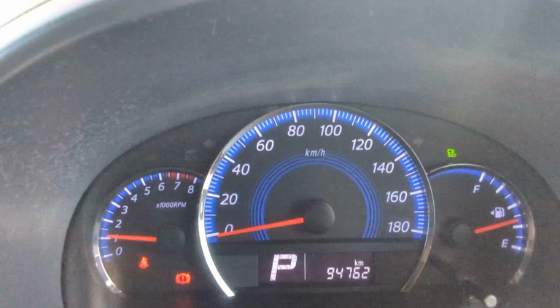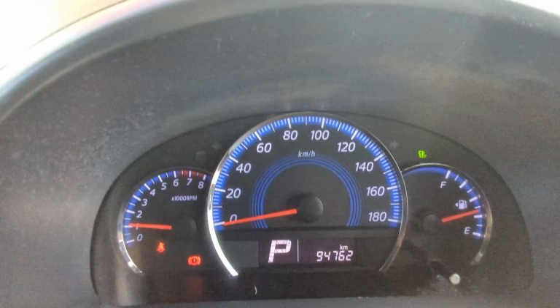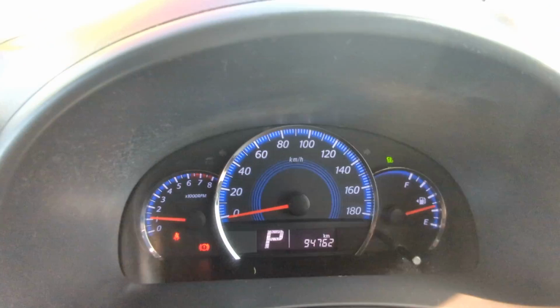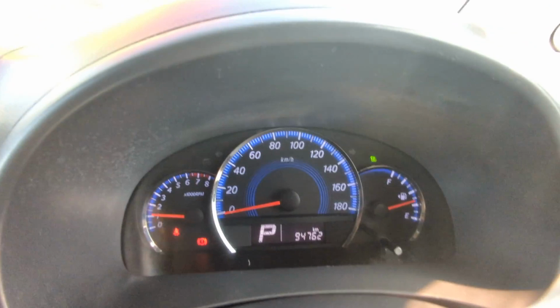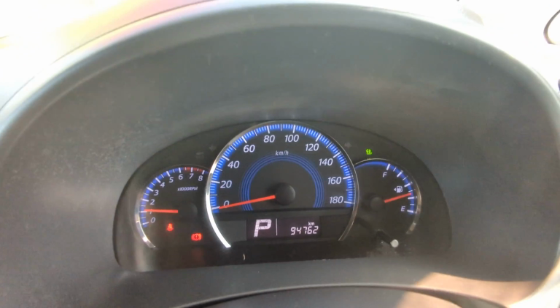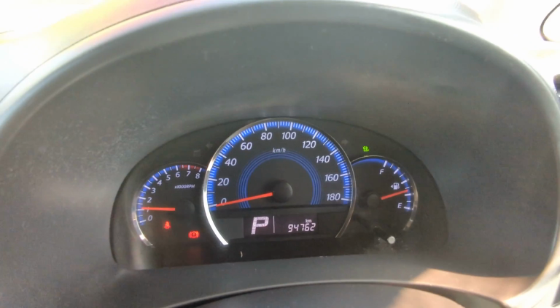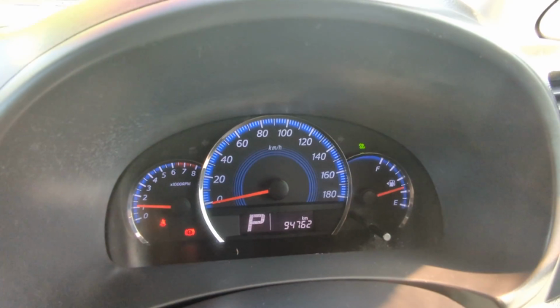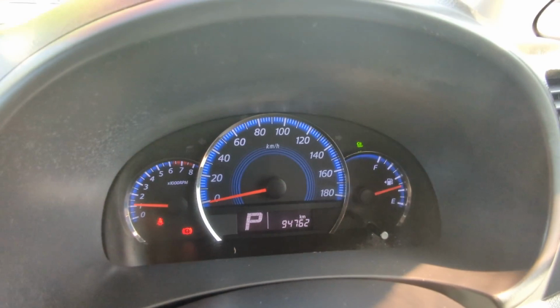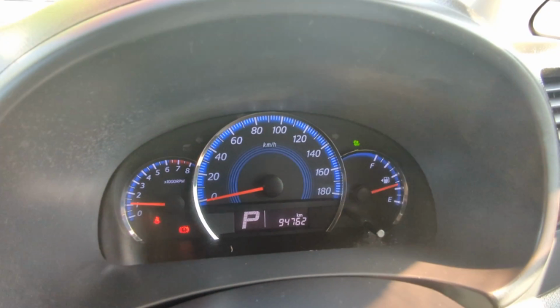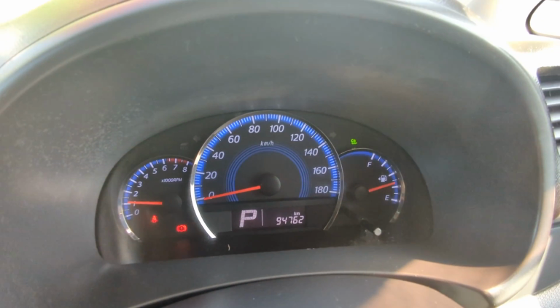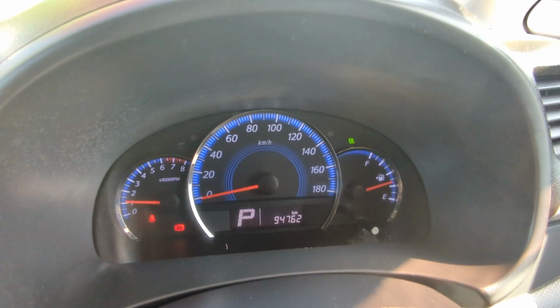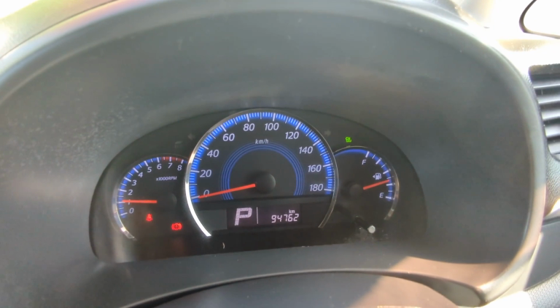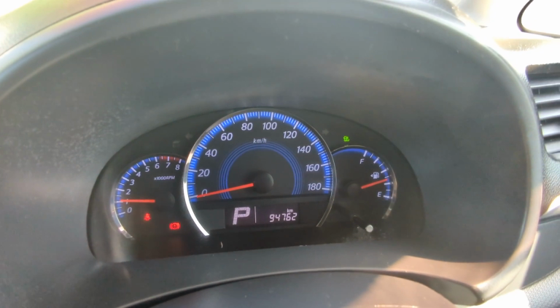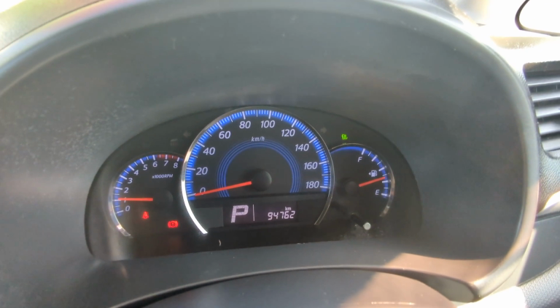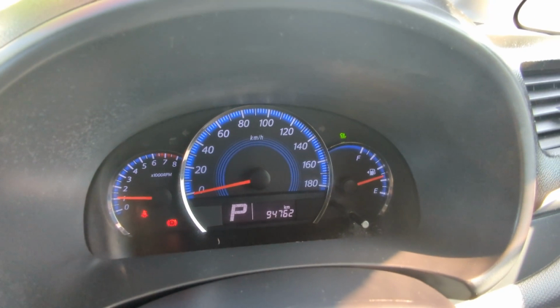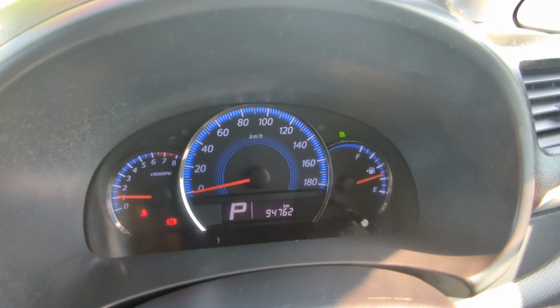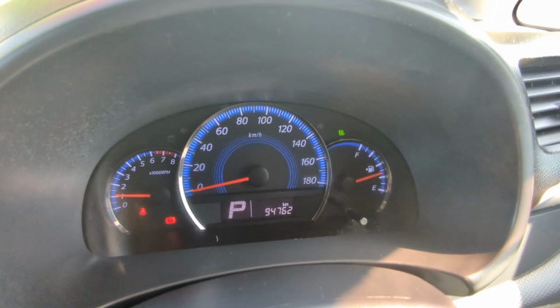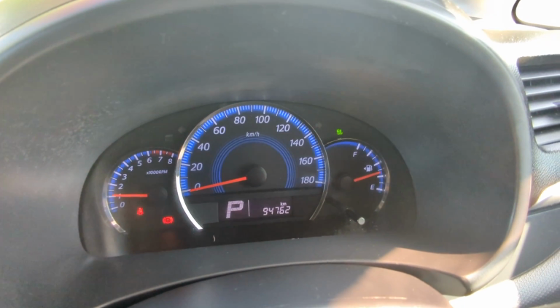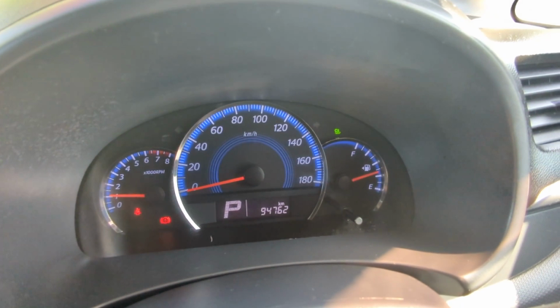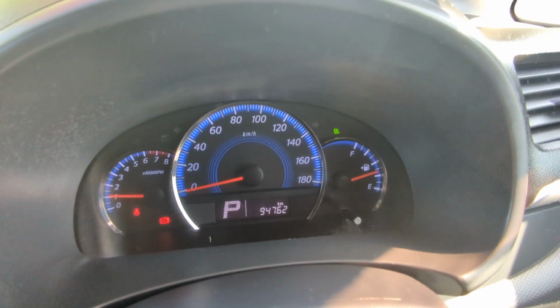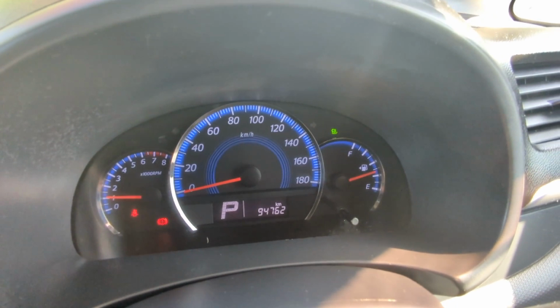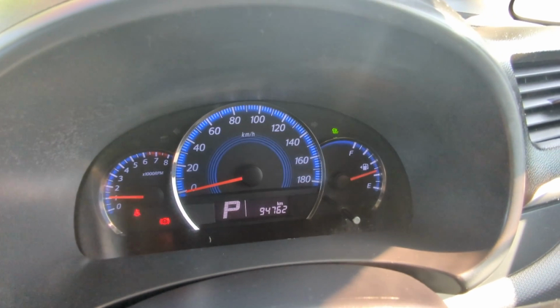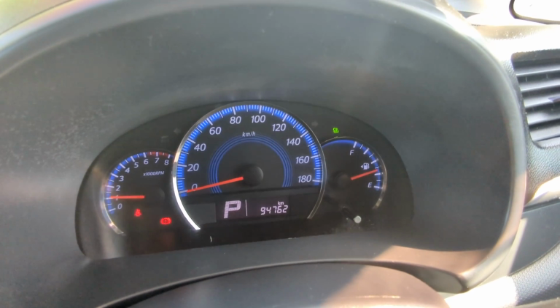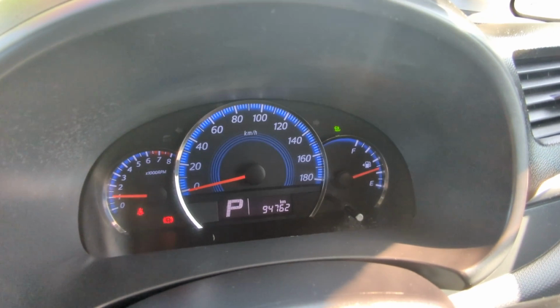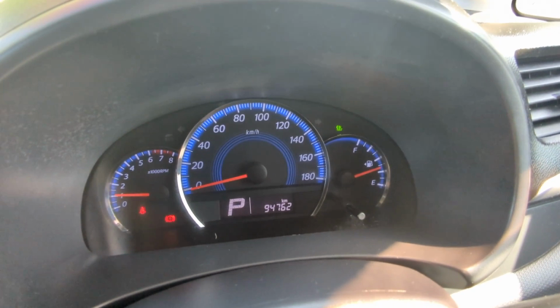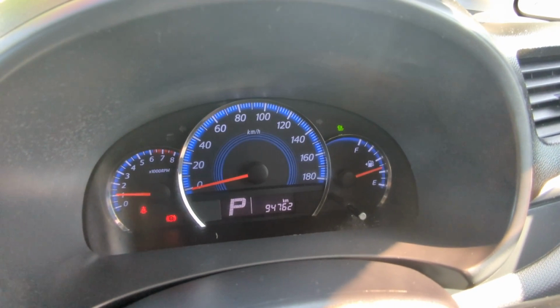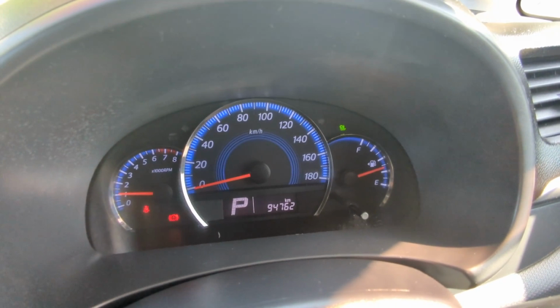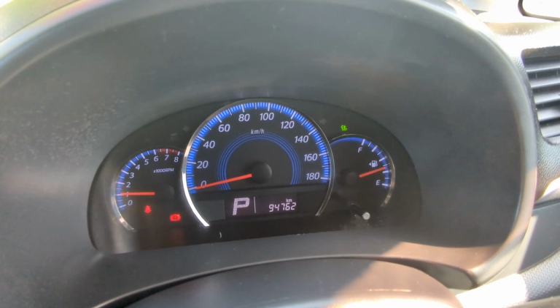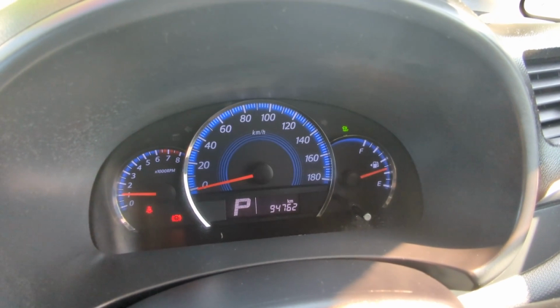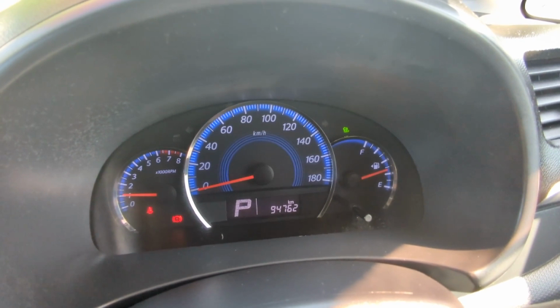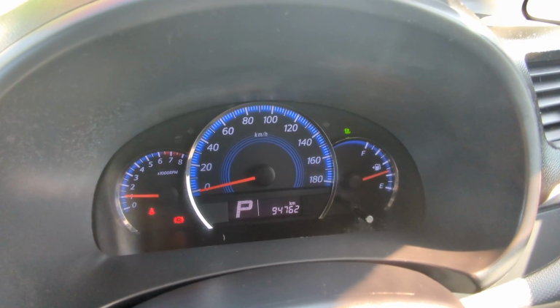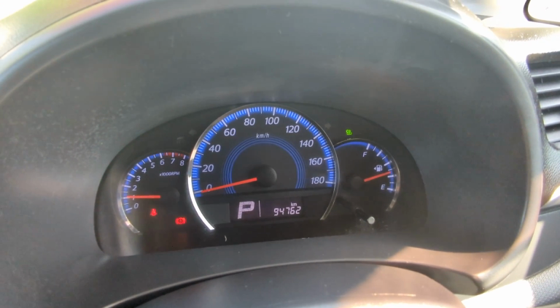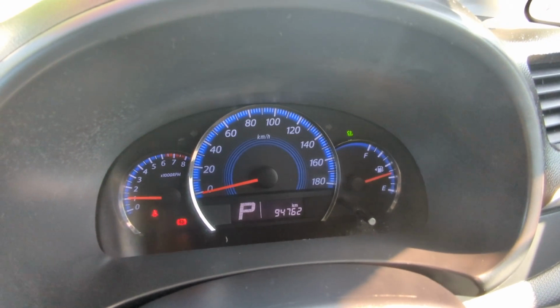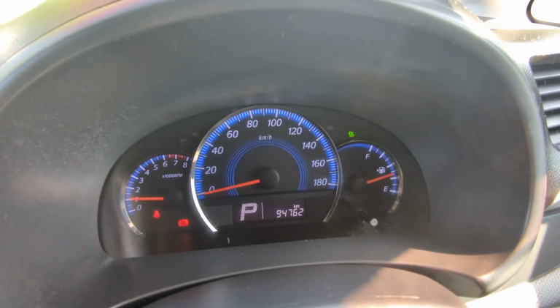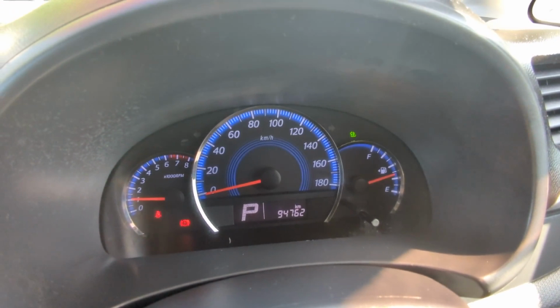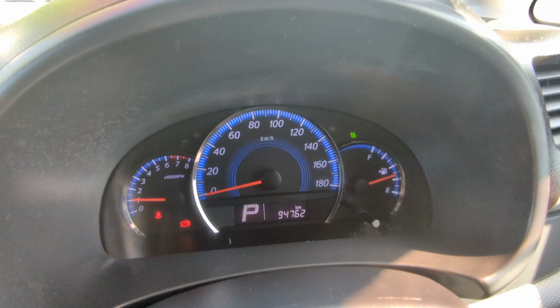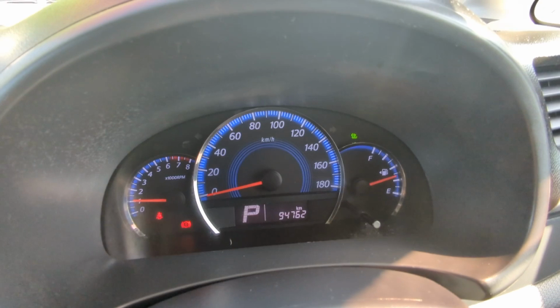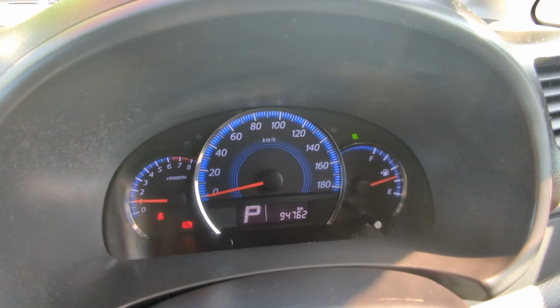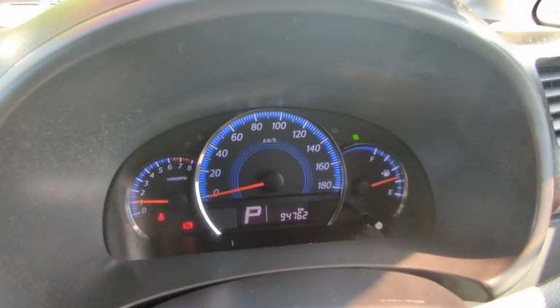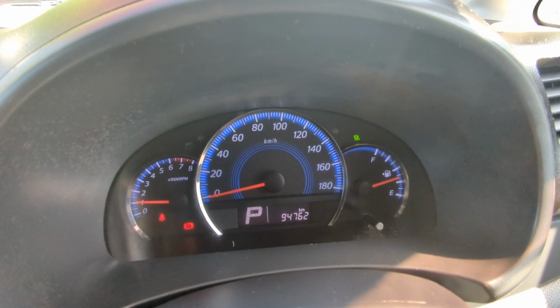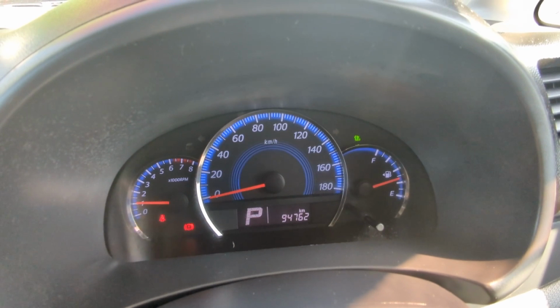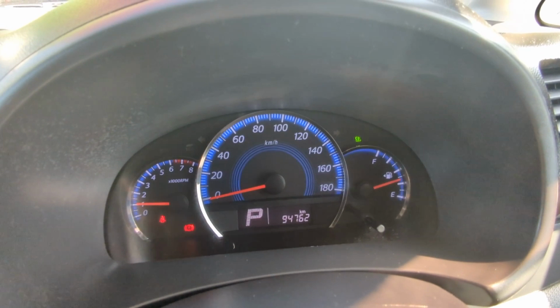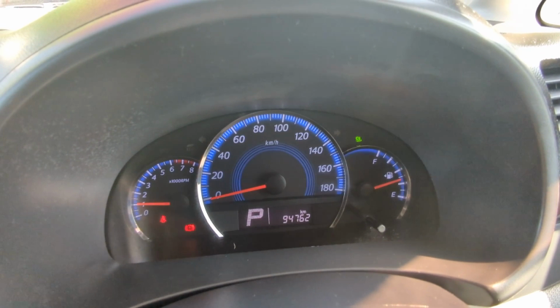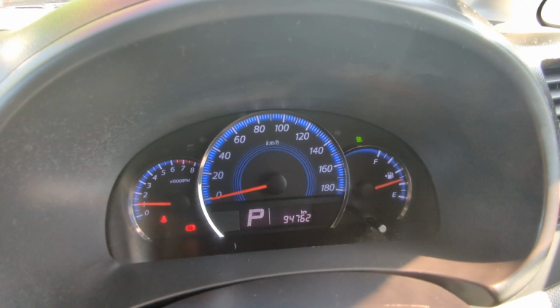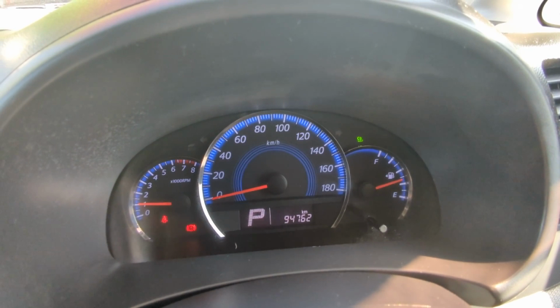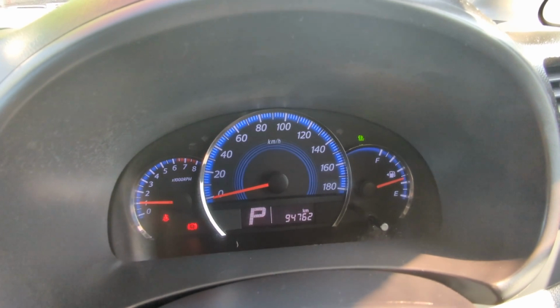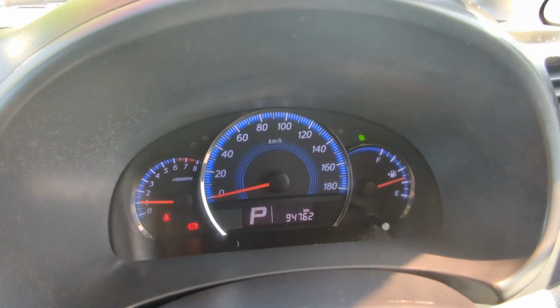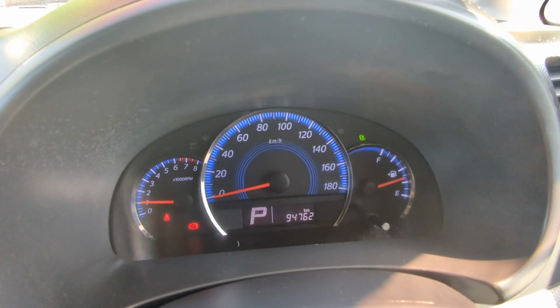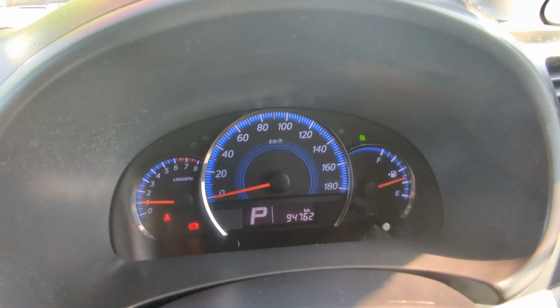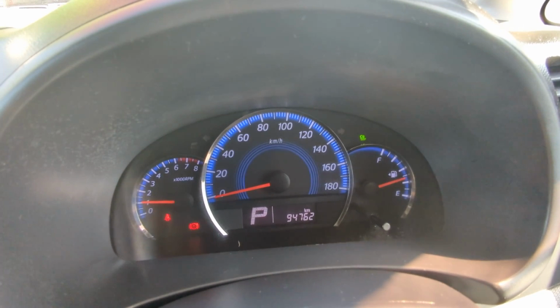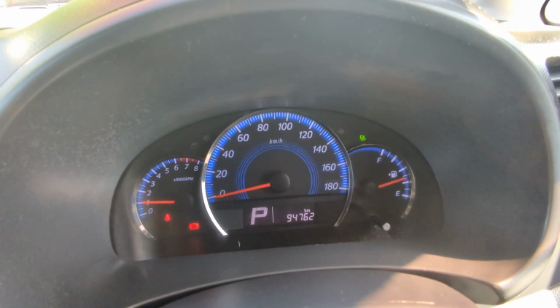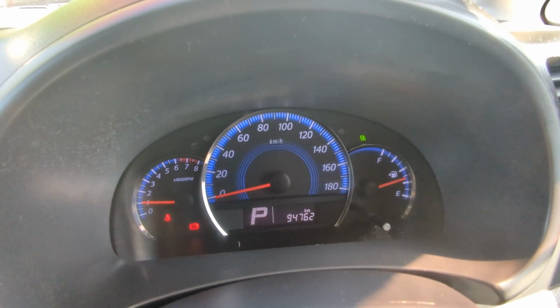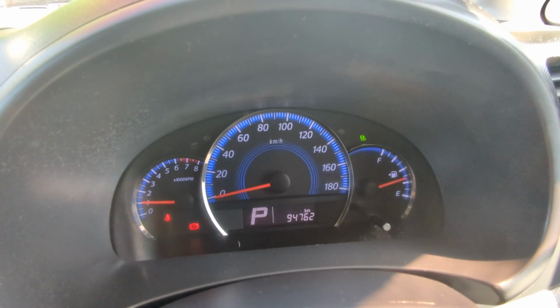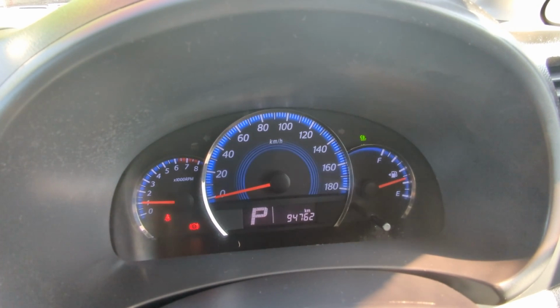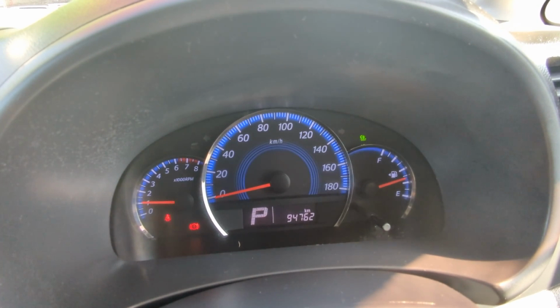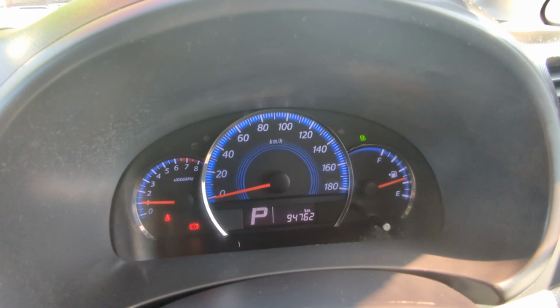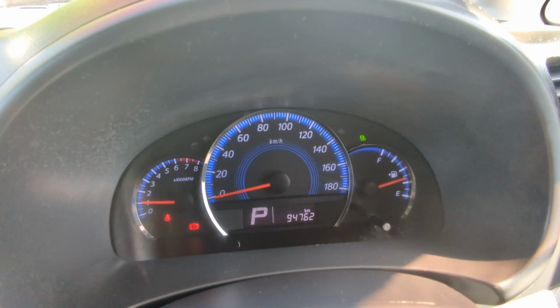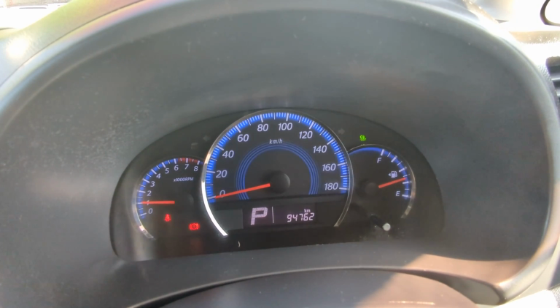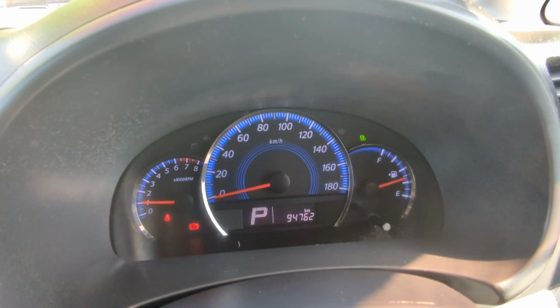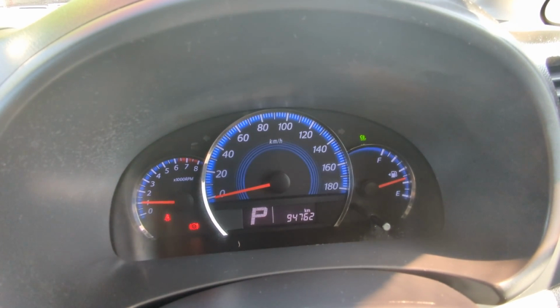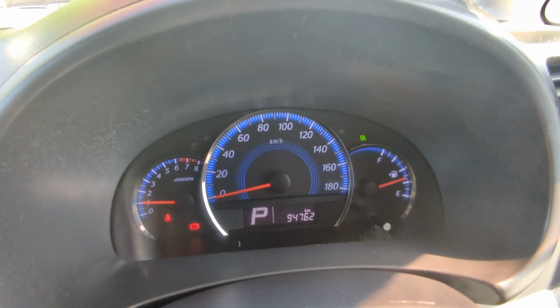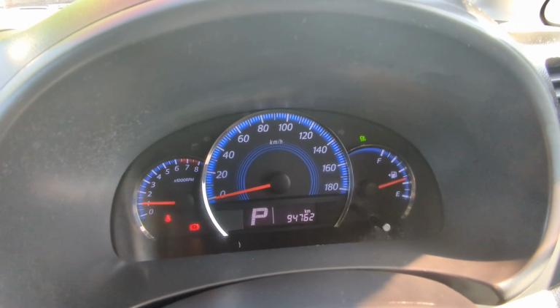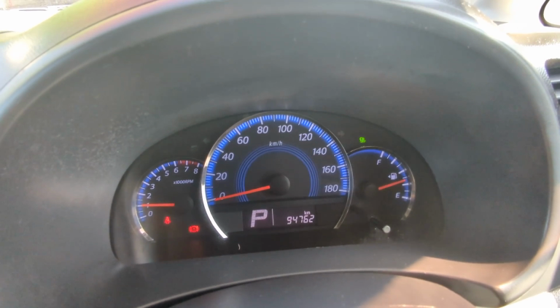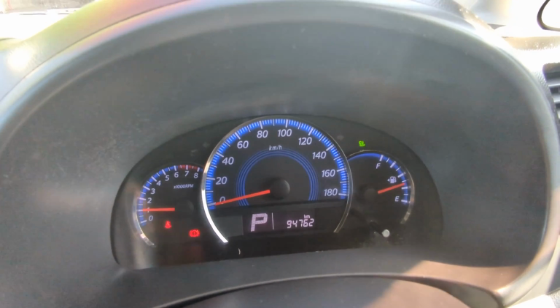Now that is a very simple, straightforward instrument cluster. Anything that pops up on the dash while you're driving — please pull over, find out what it is, and take the necessary action.